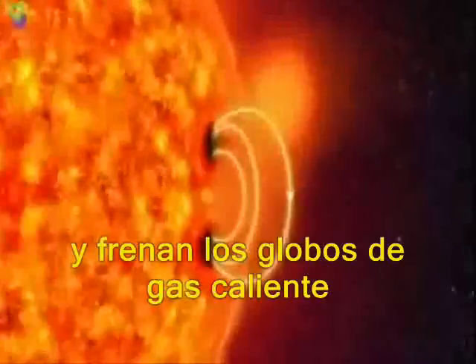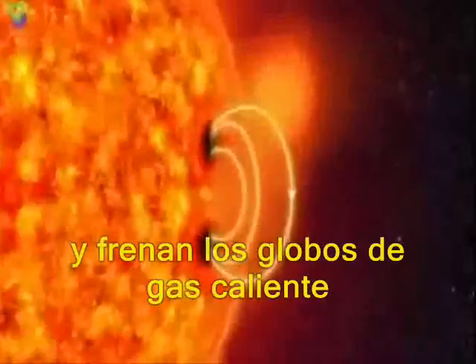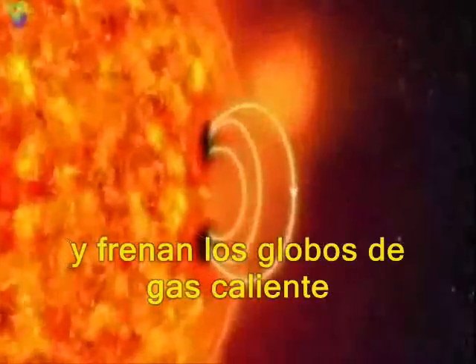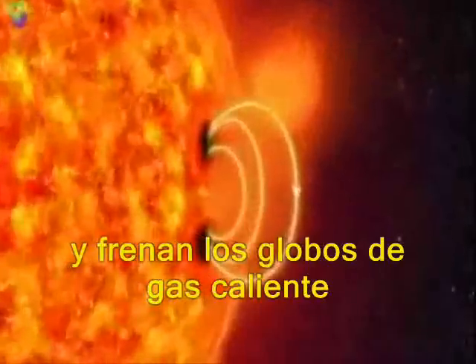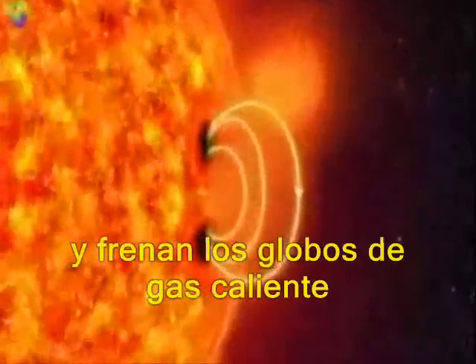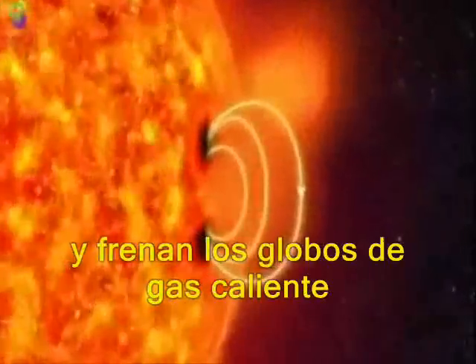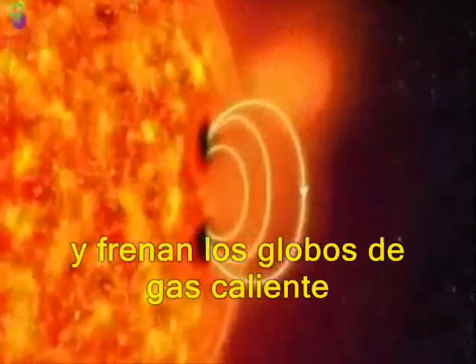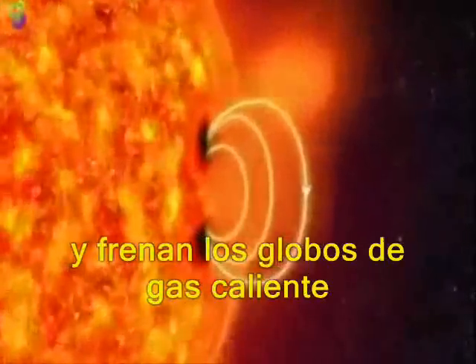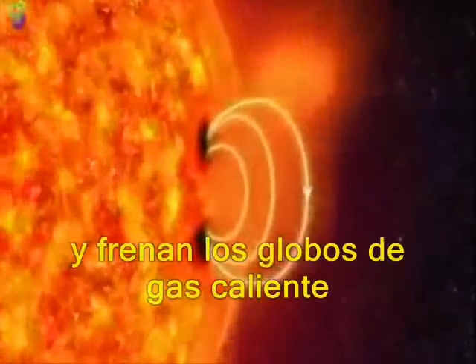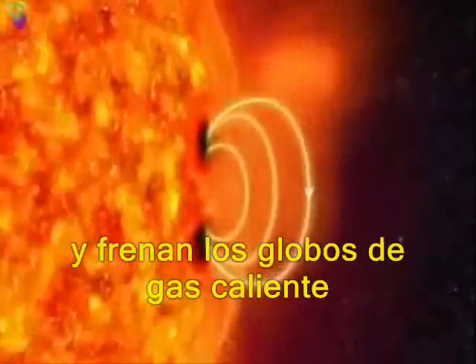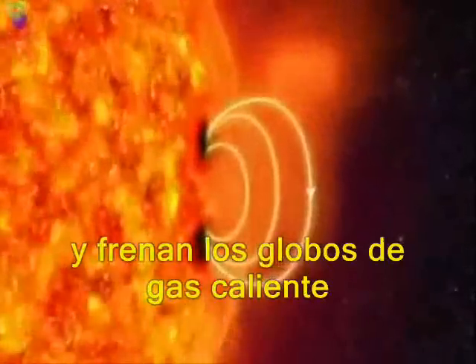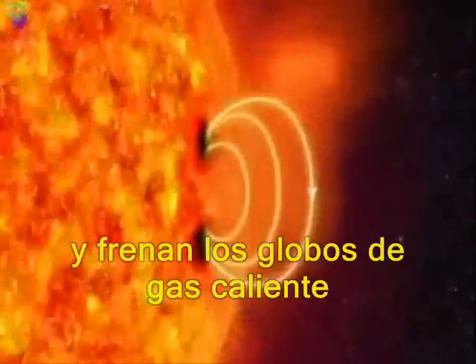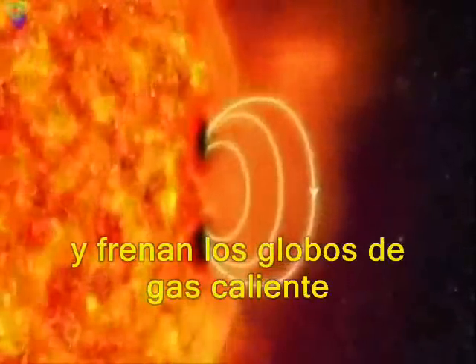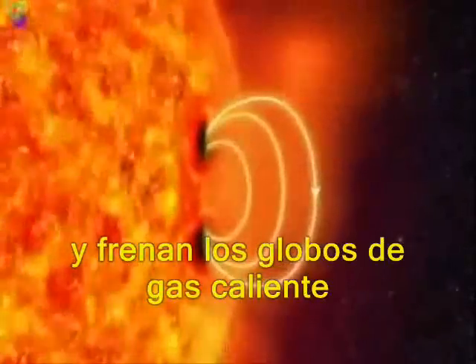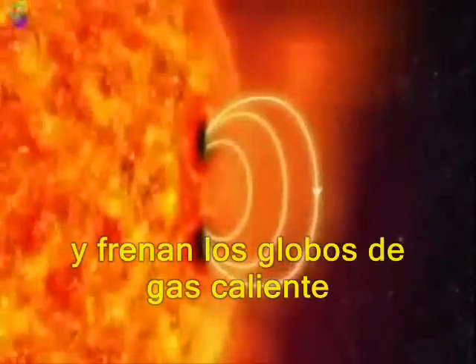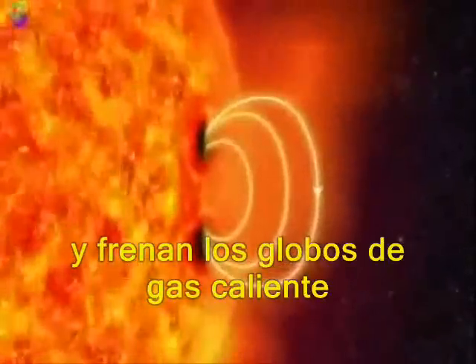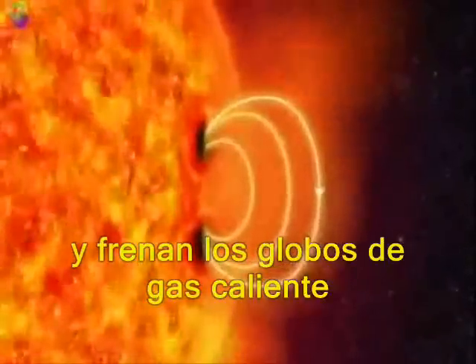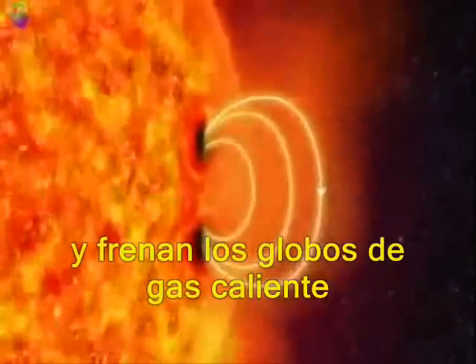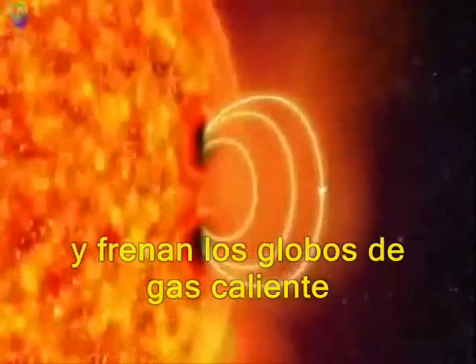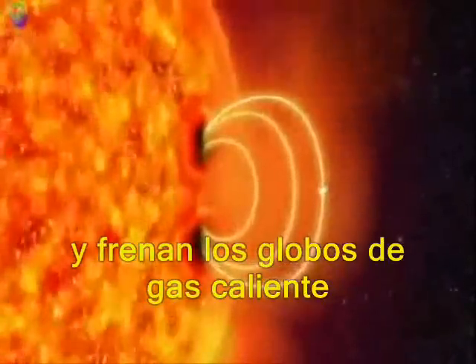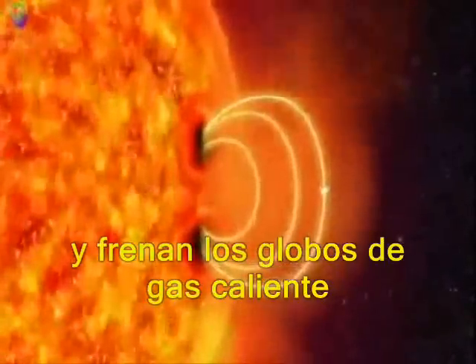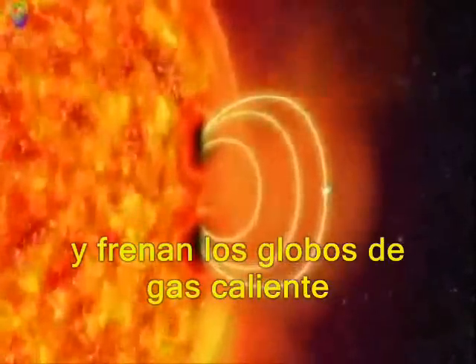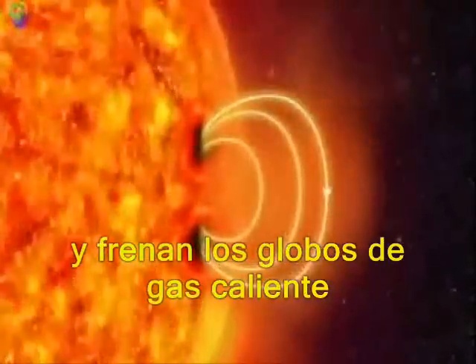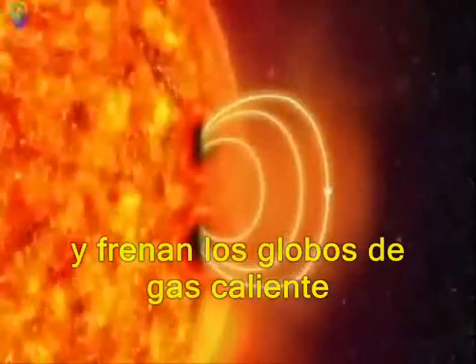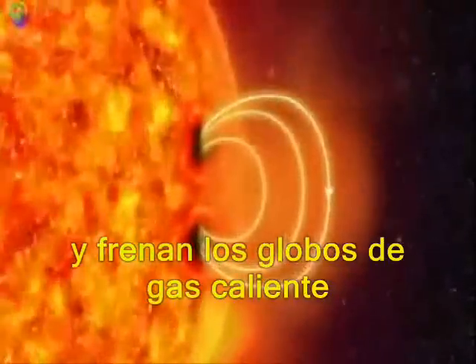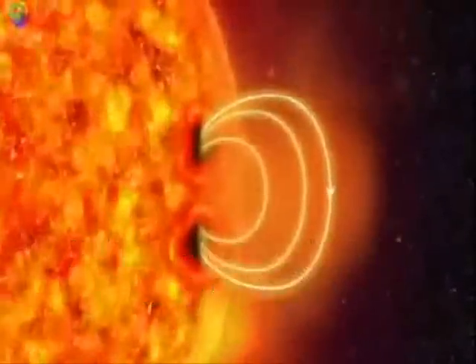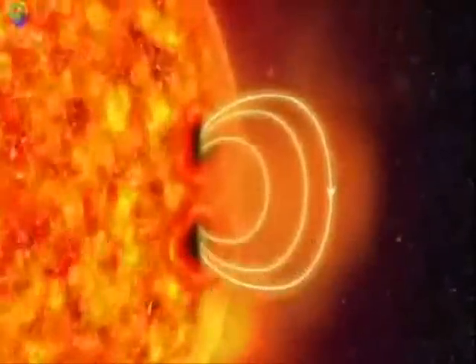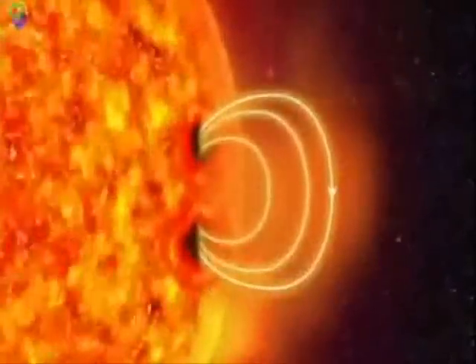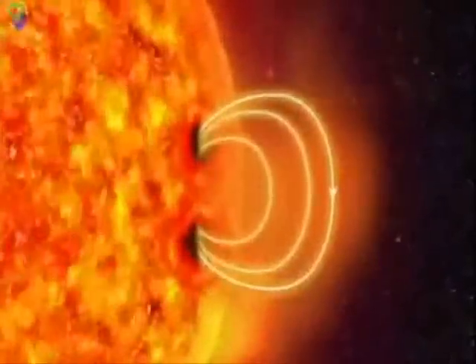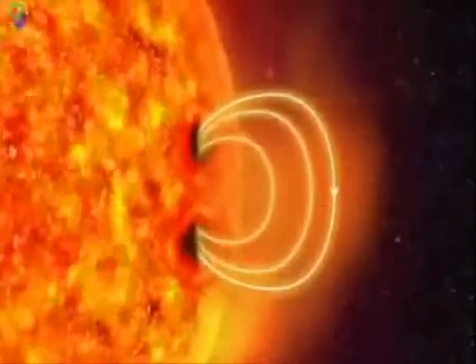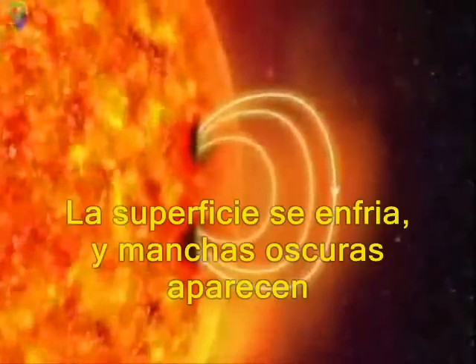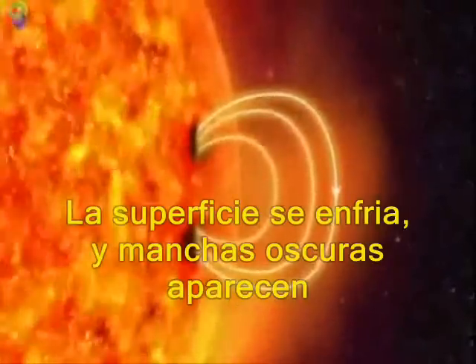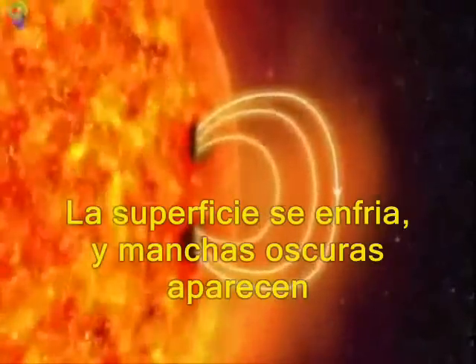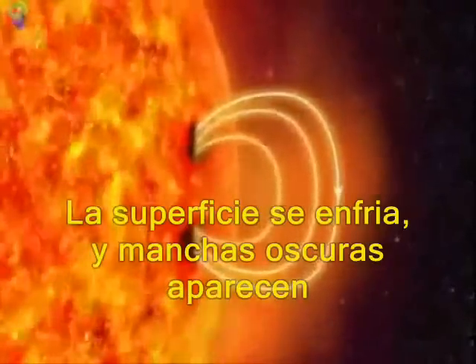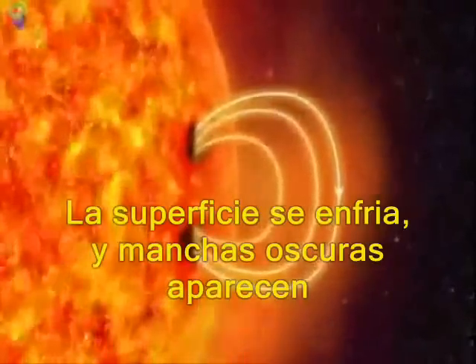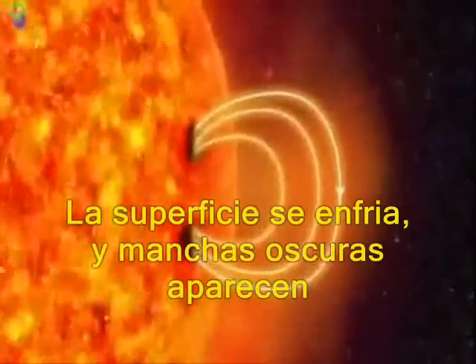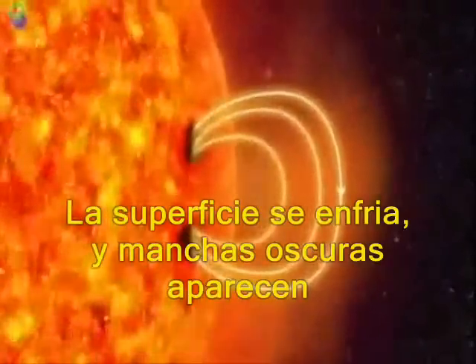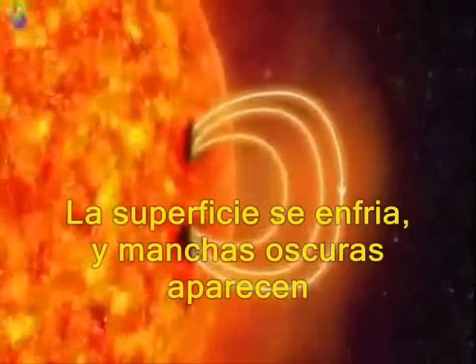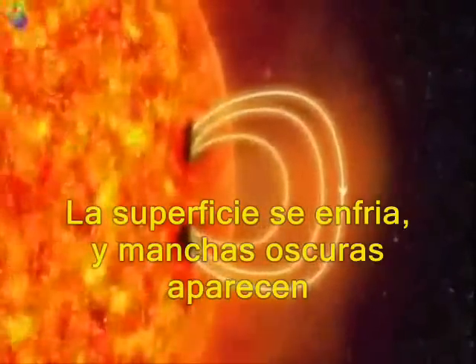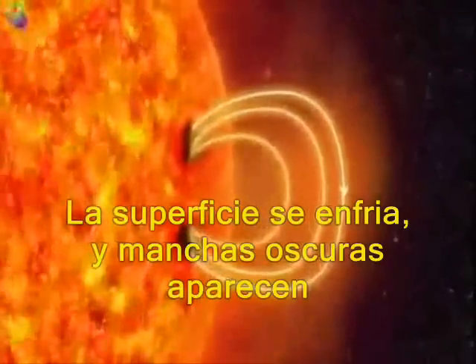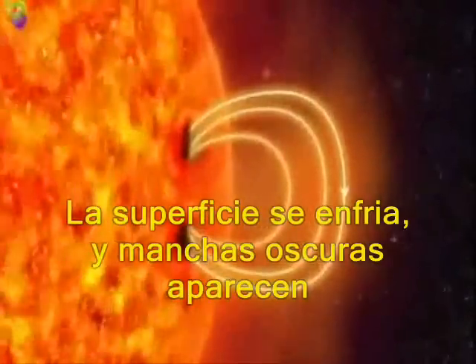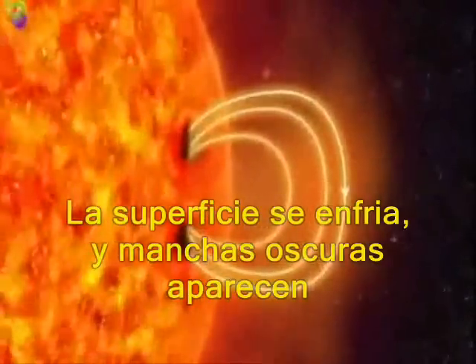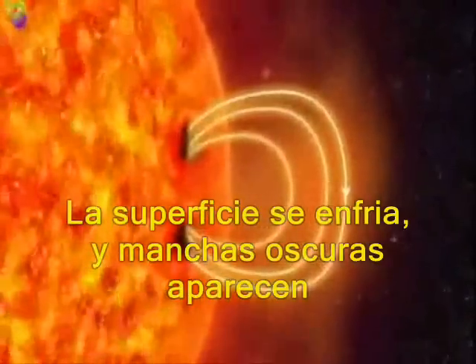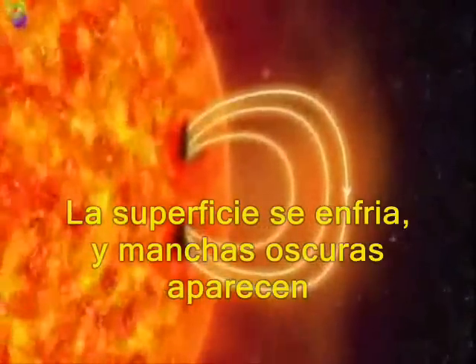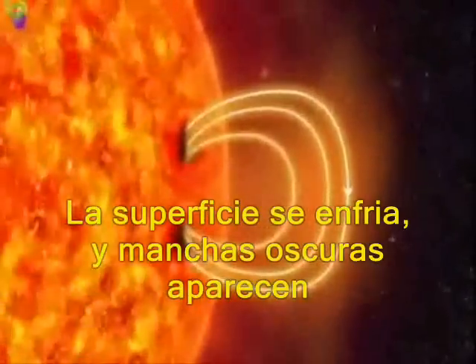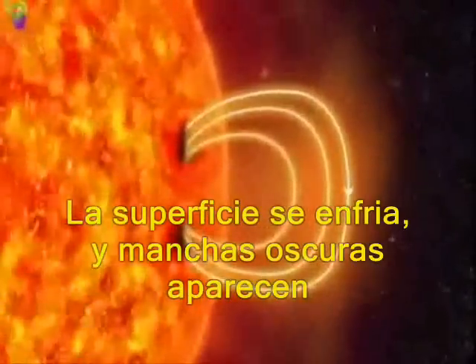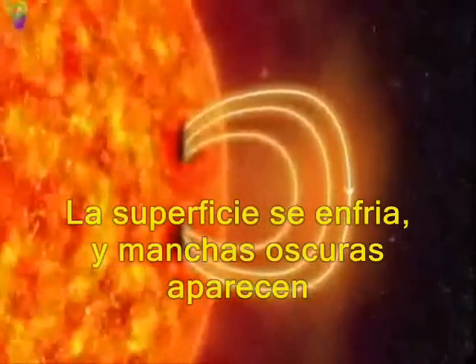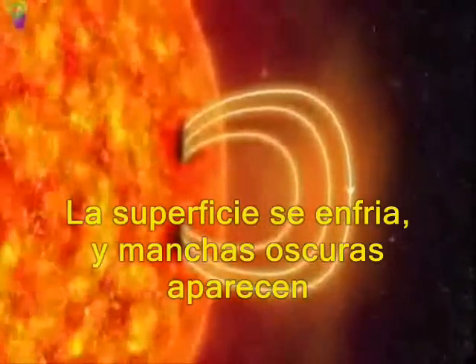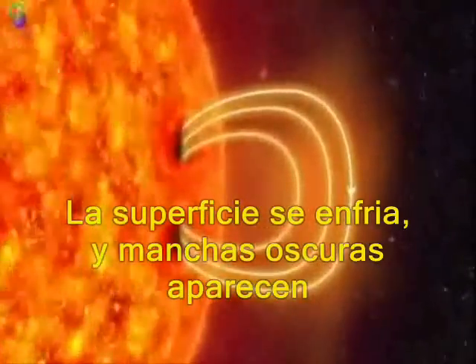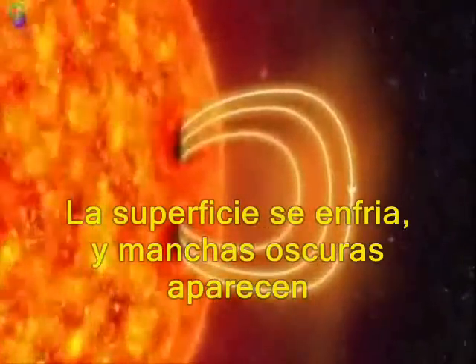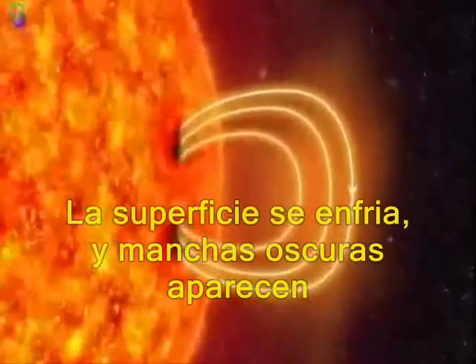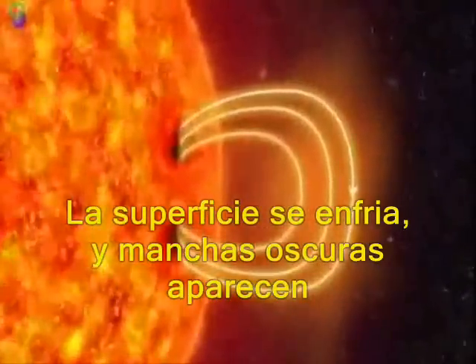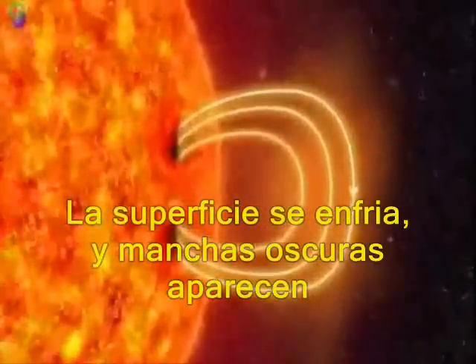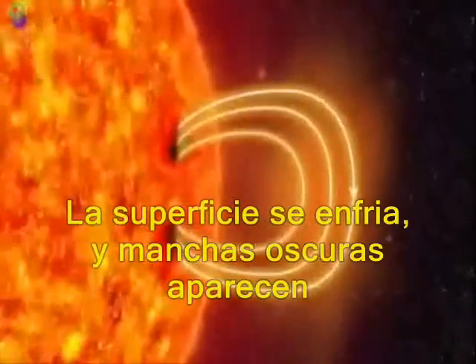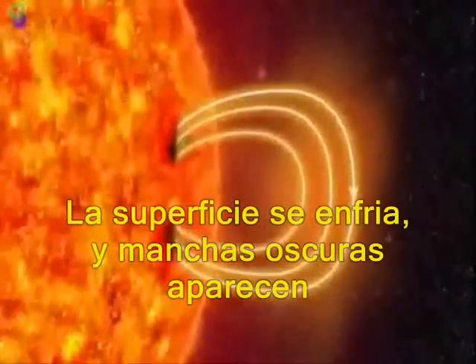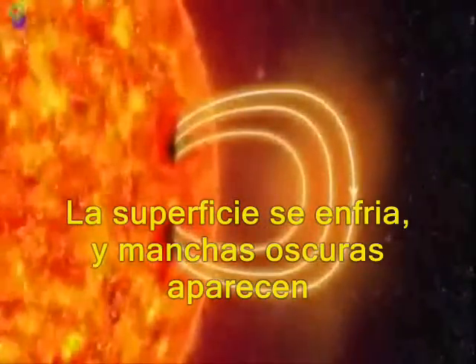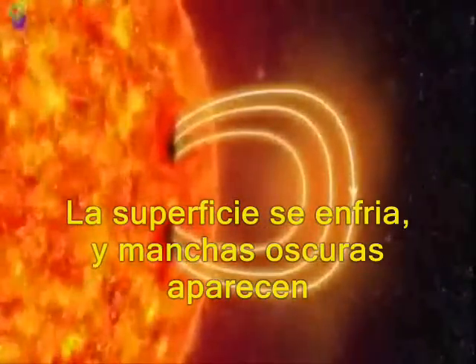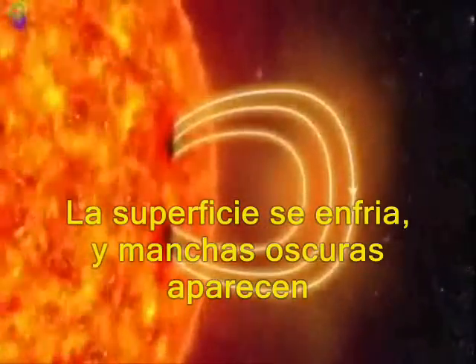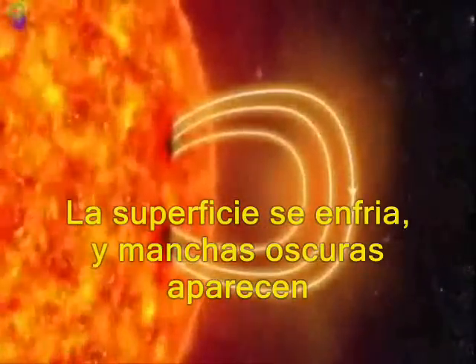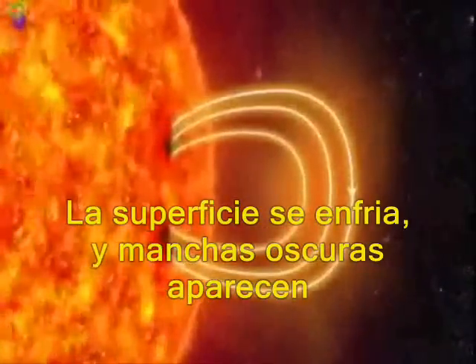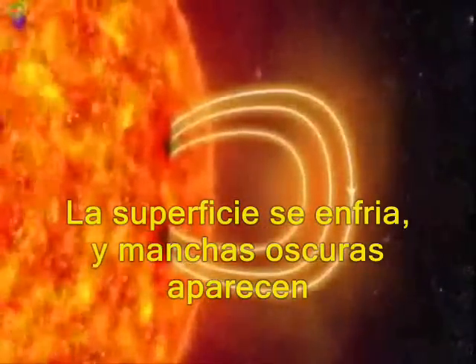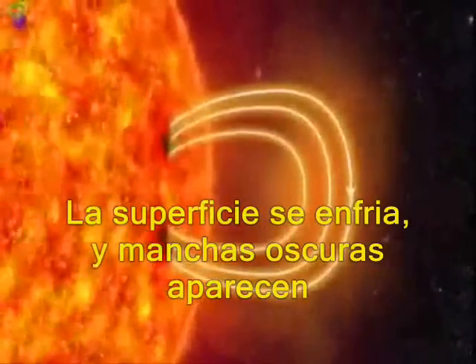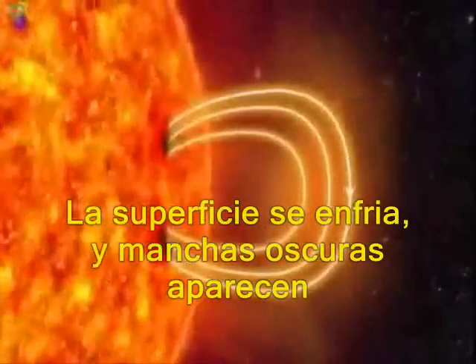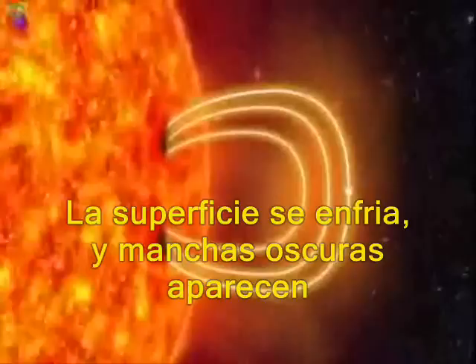They slow down the eddies of hot gas. The surface cools, and darker sunspots appear.